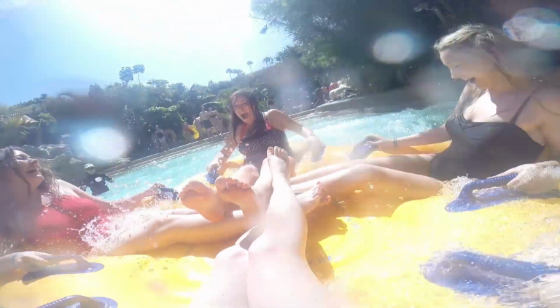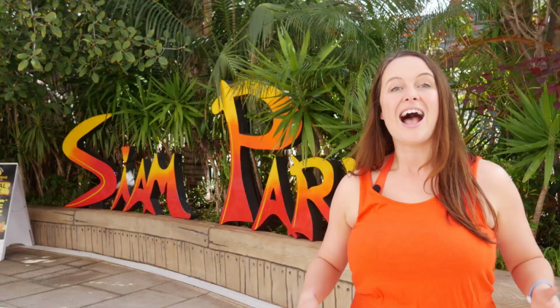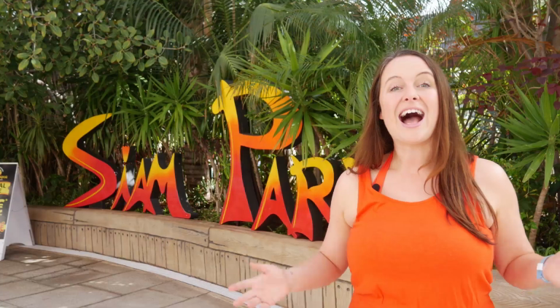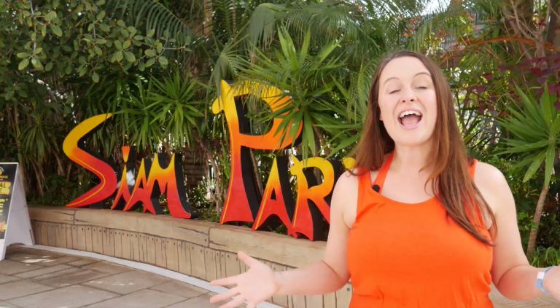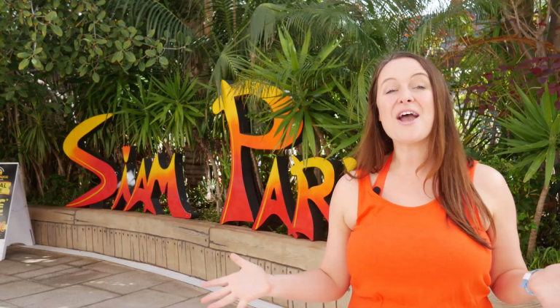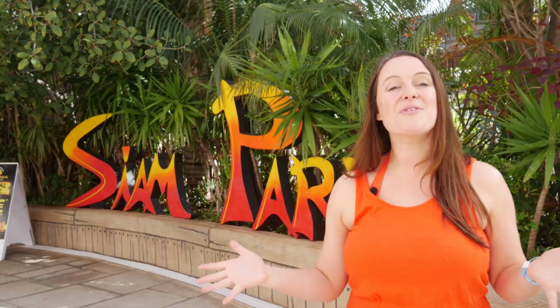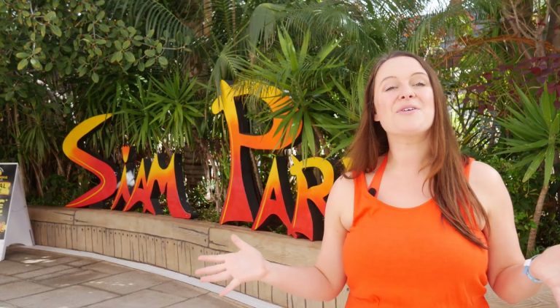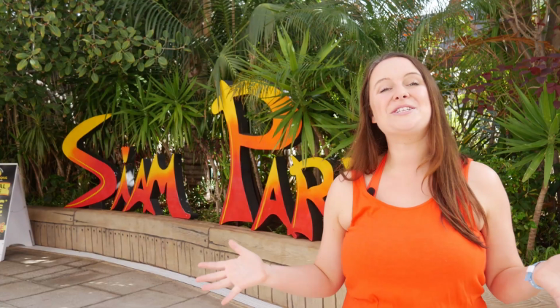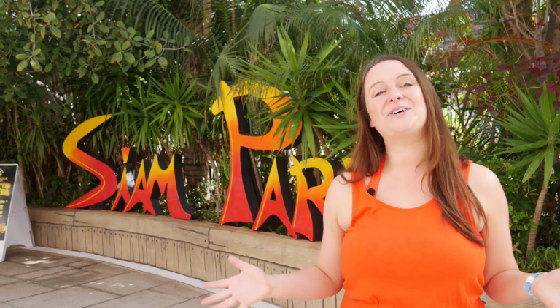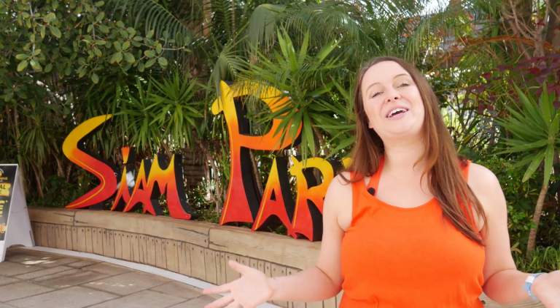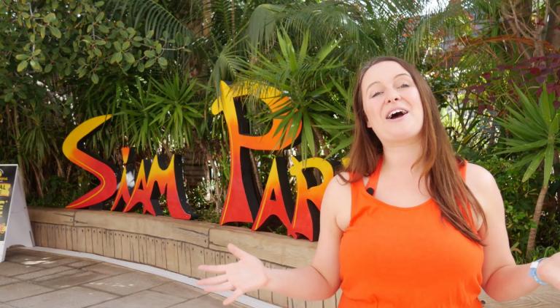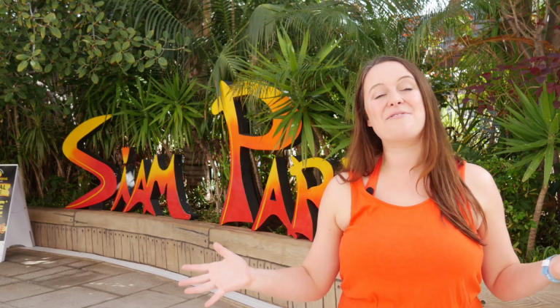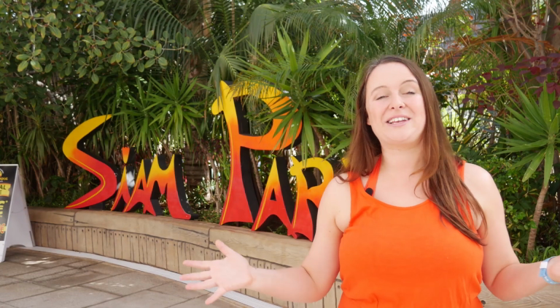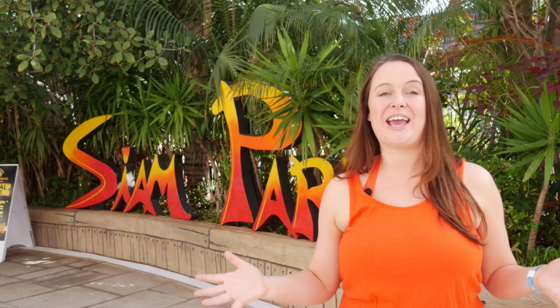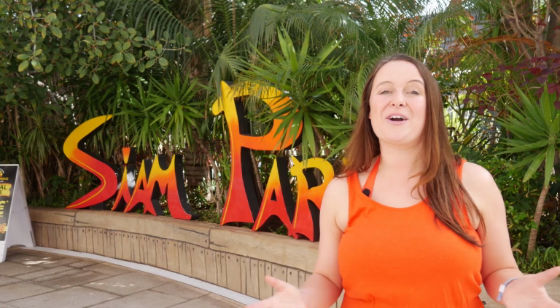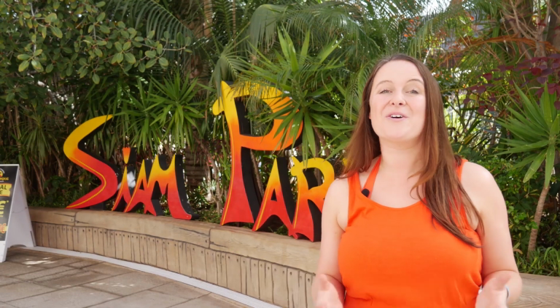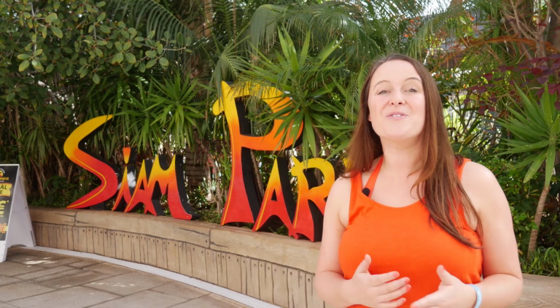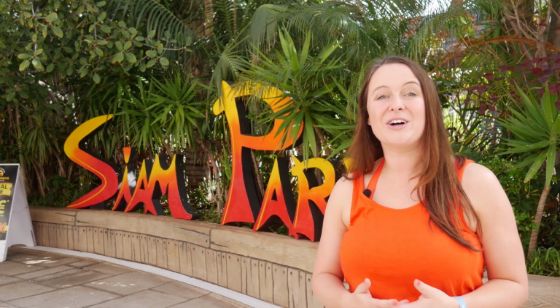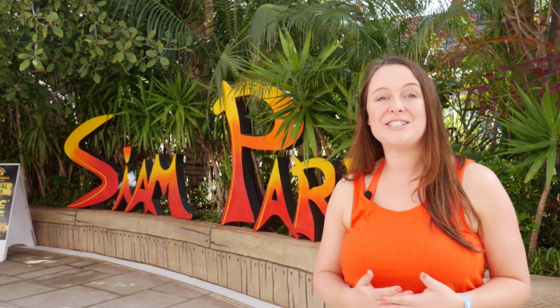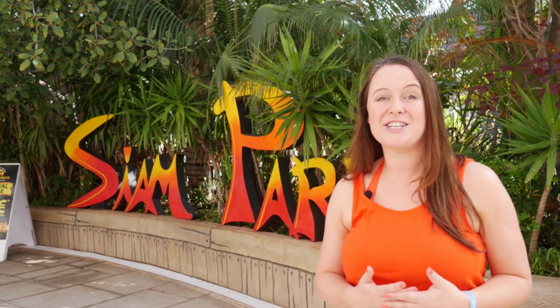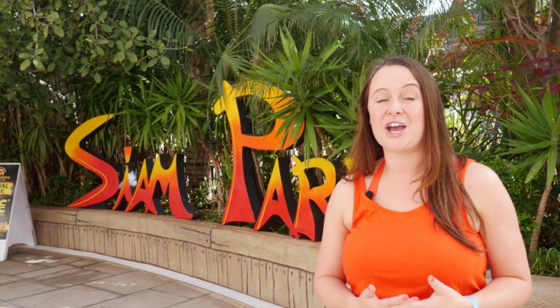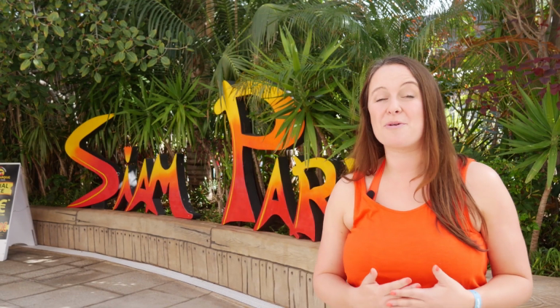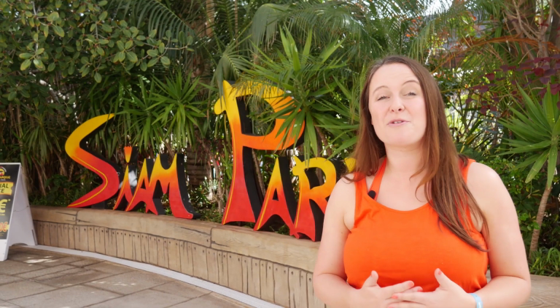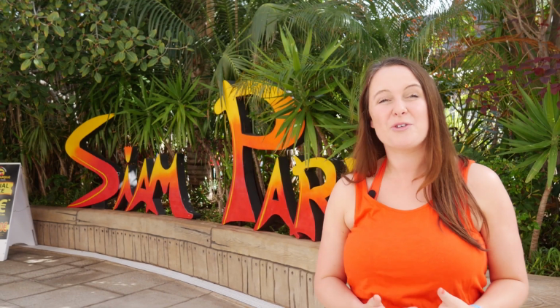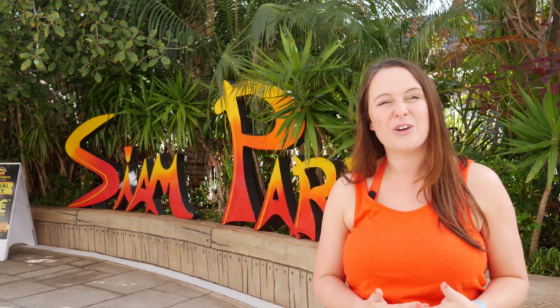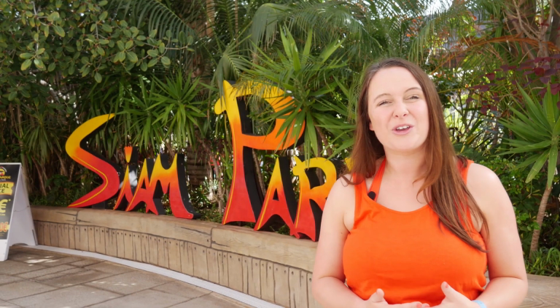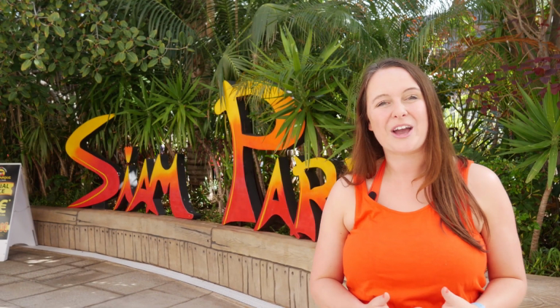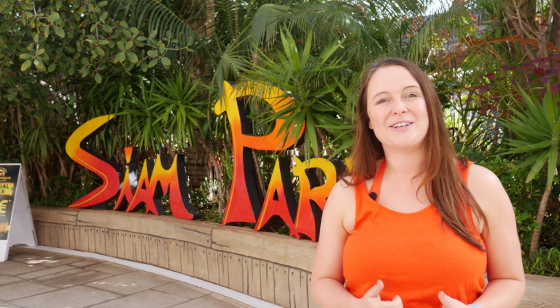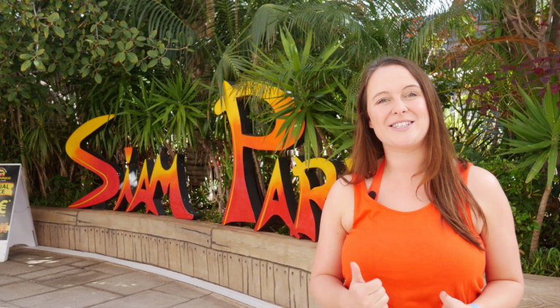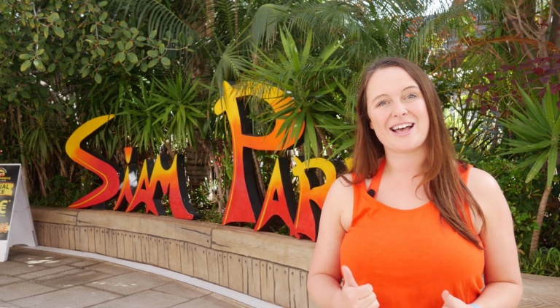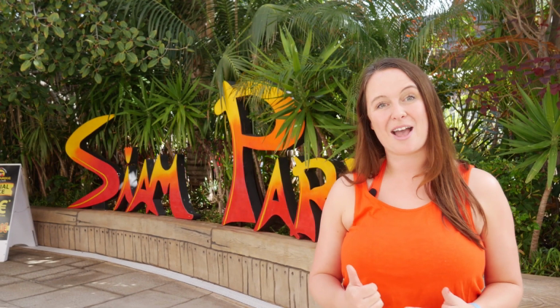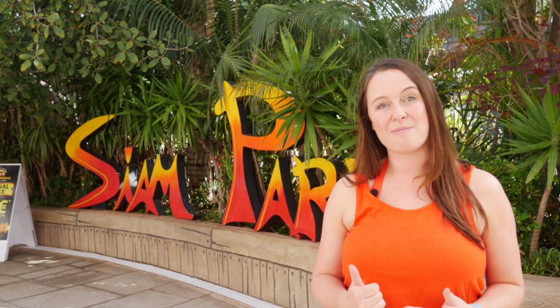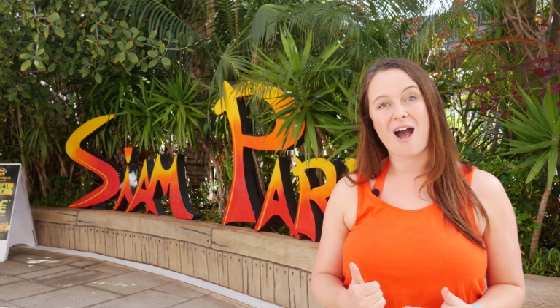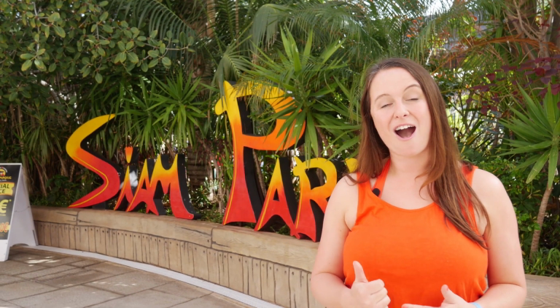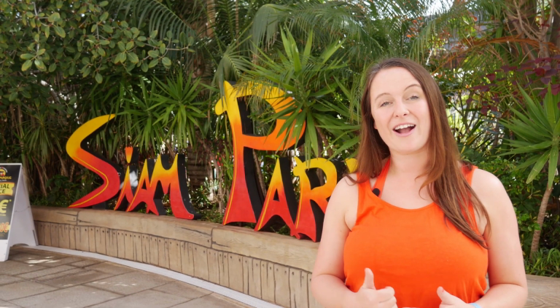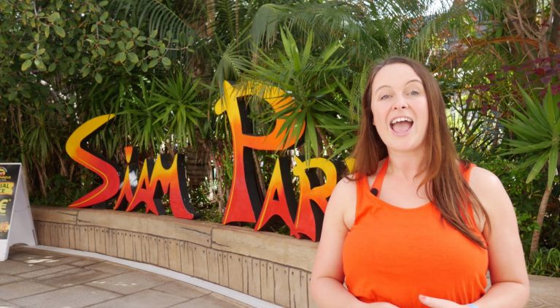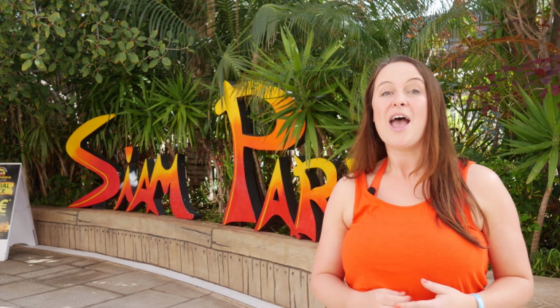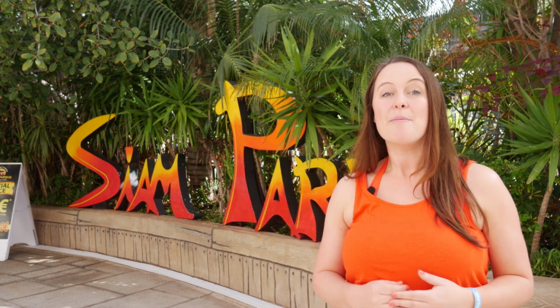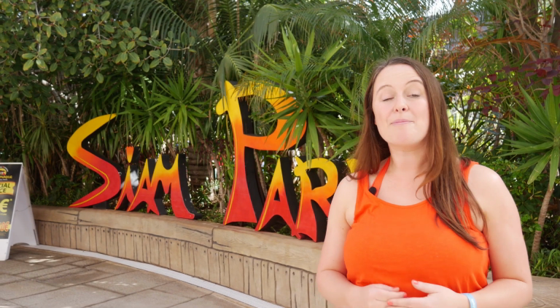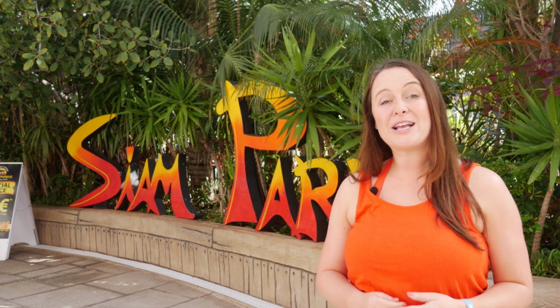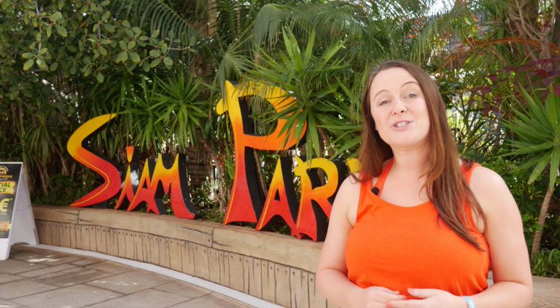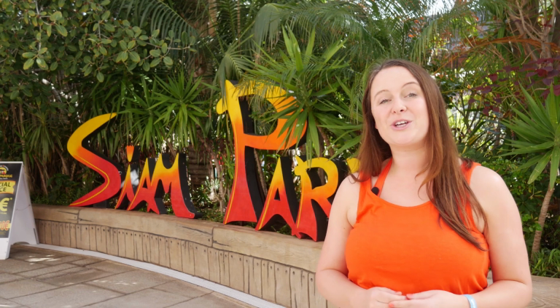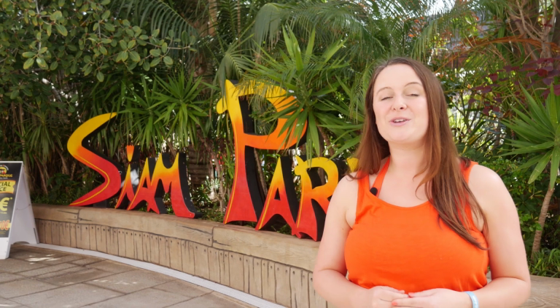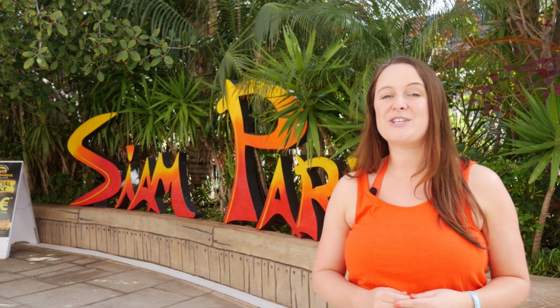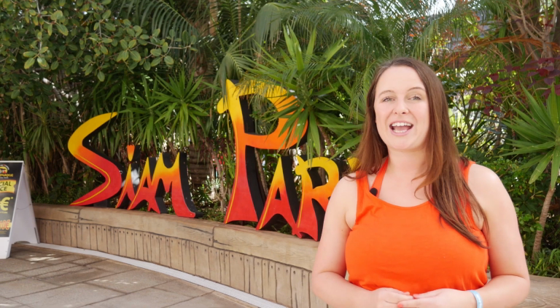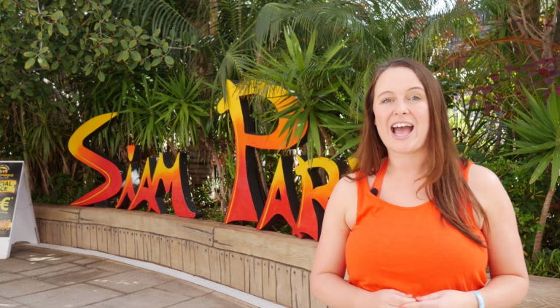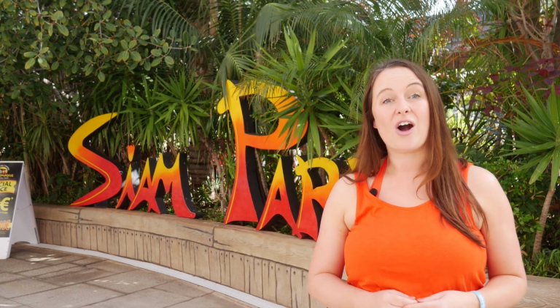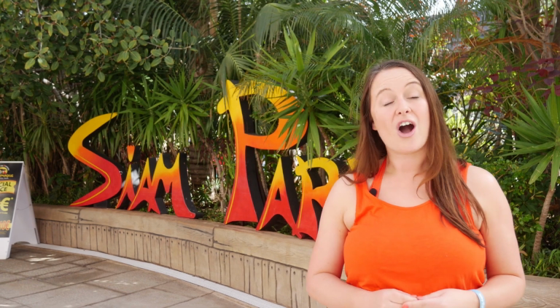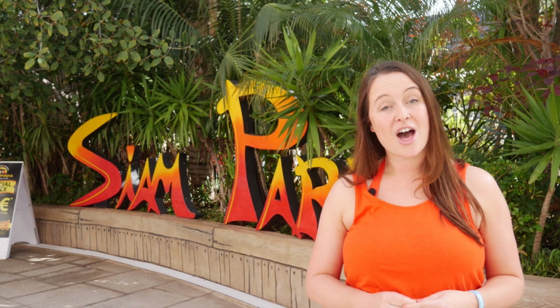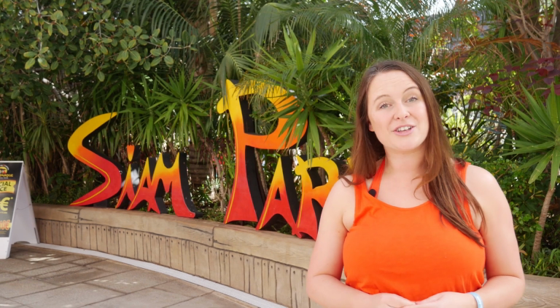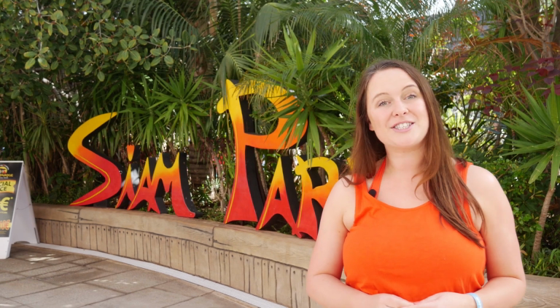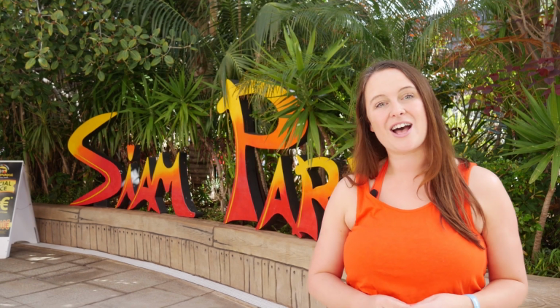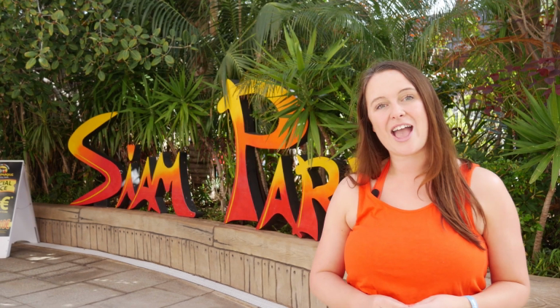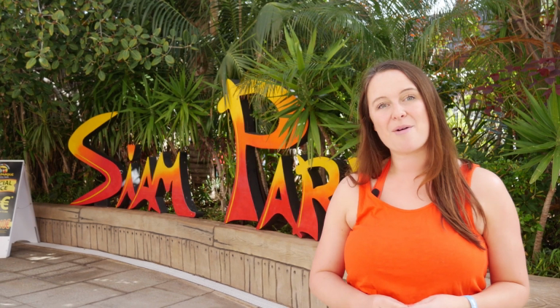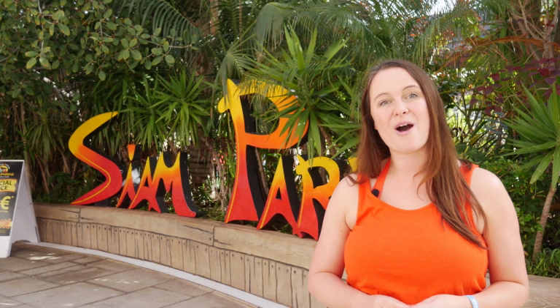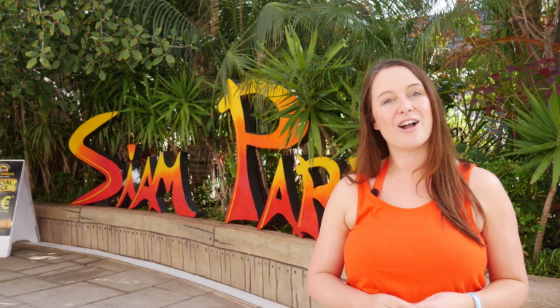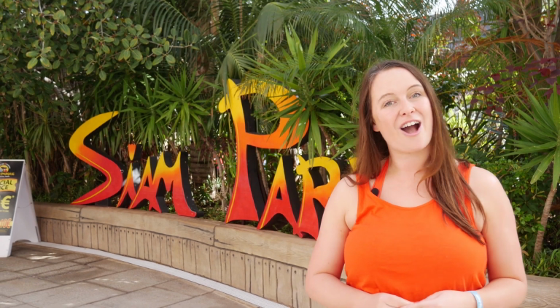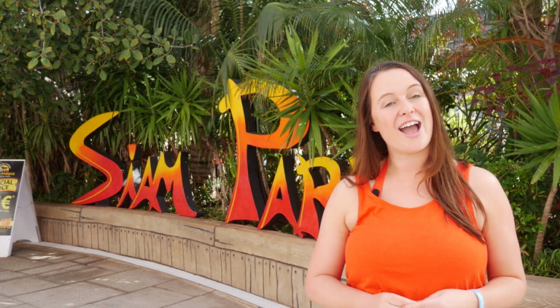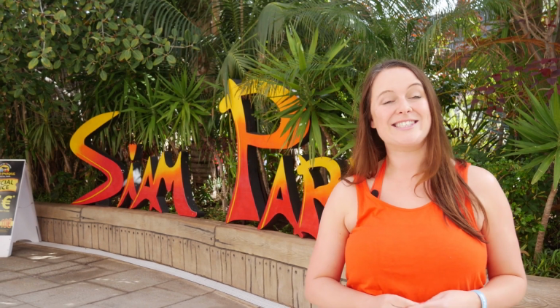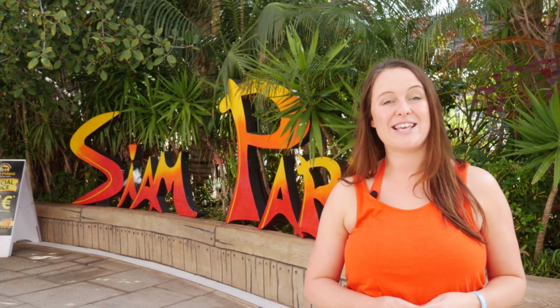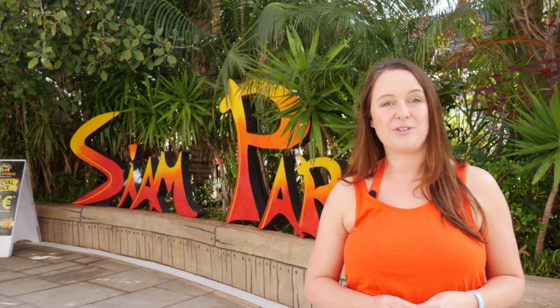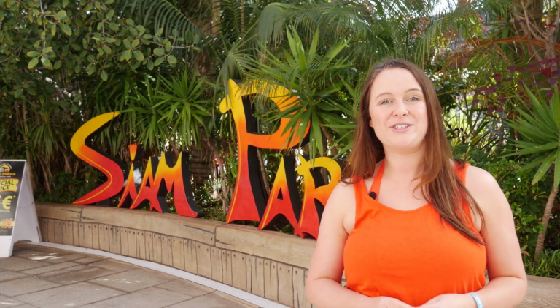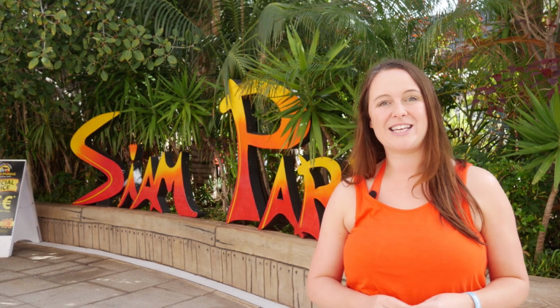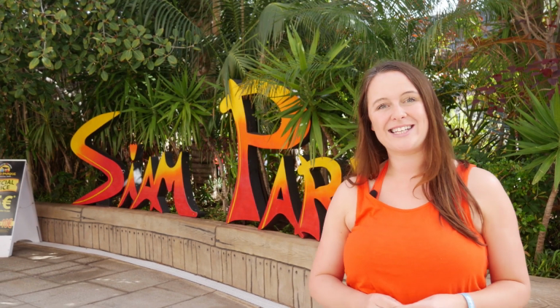I hope you enjoyed our video on what to know before you go to Cyan Park. Make sure you check out our other Cyan Park guides if you did.